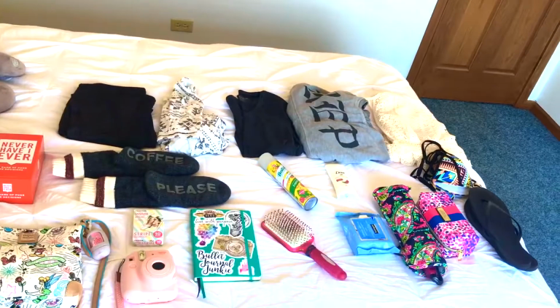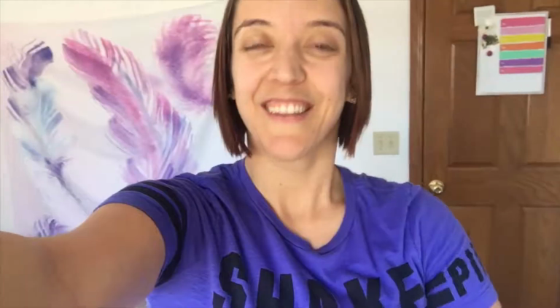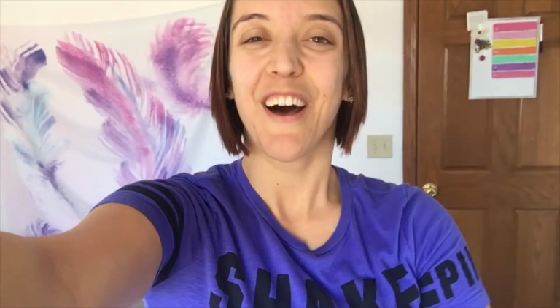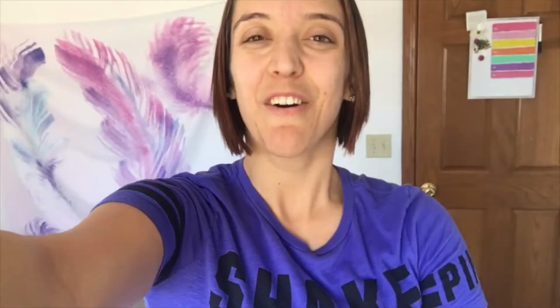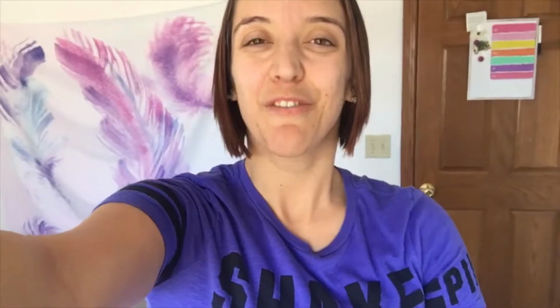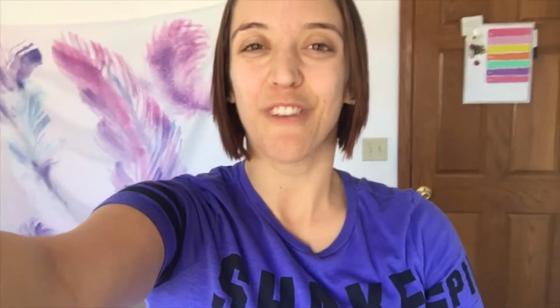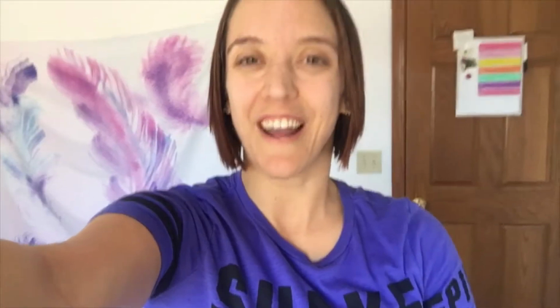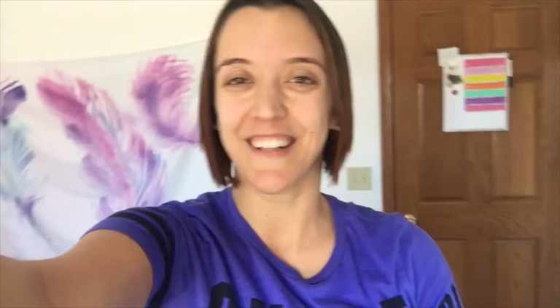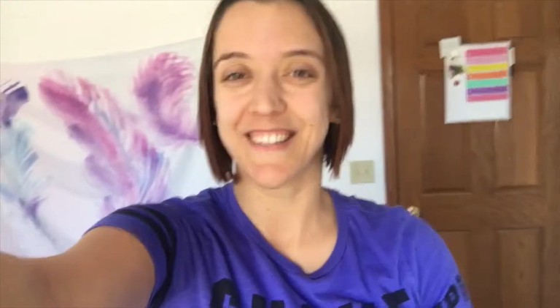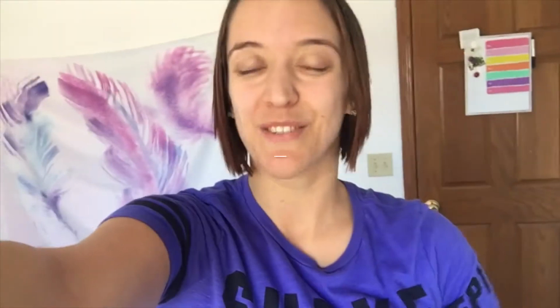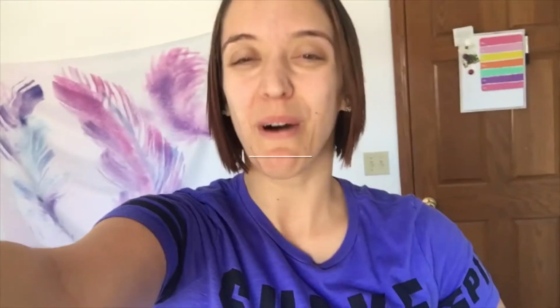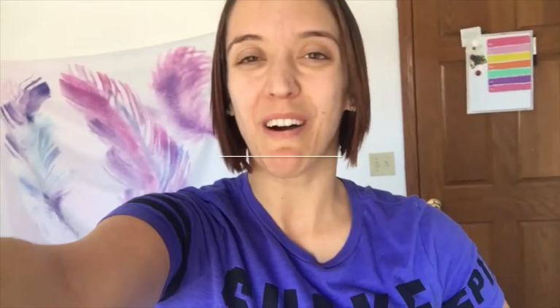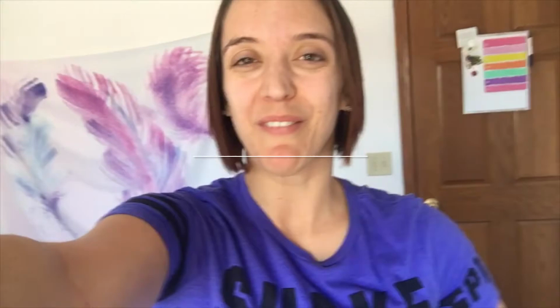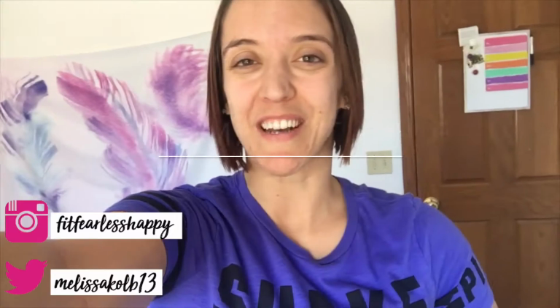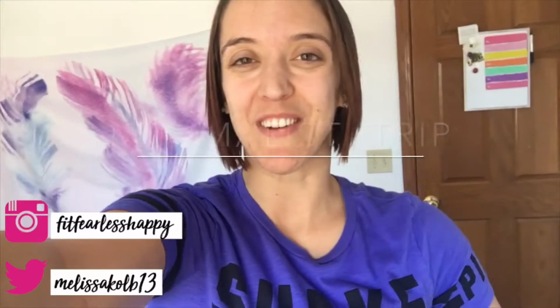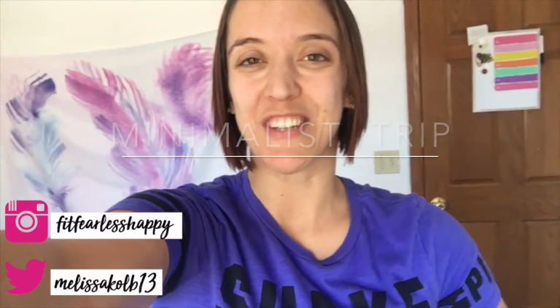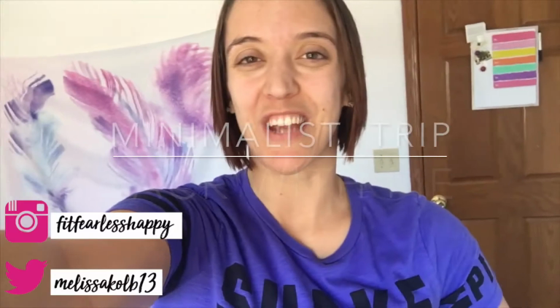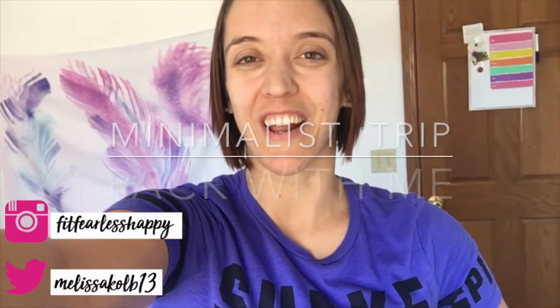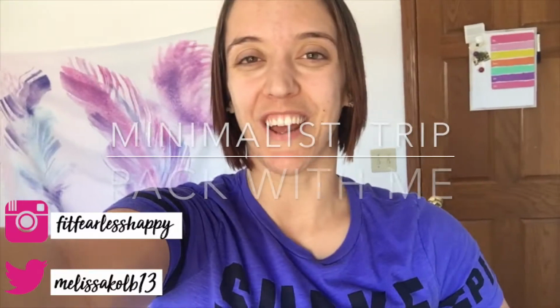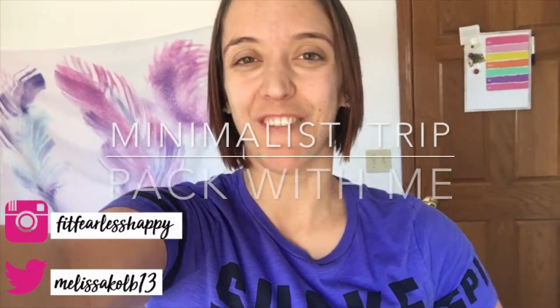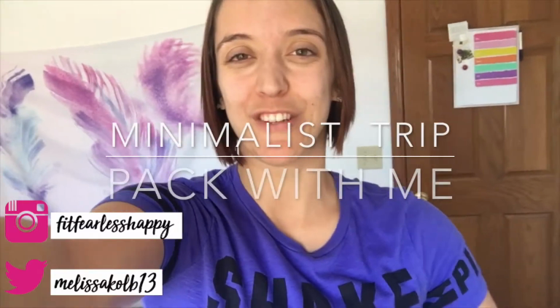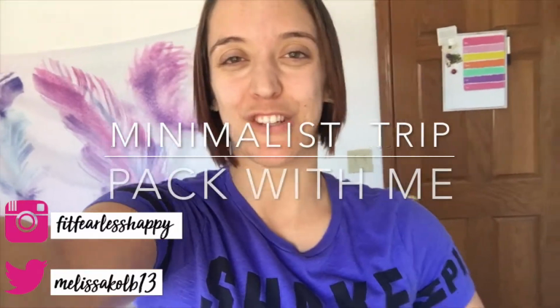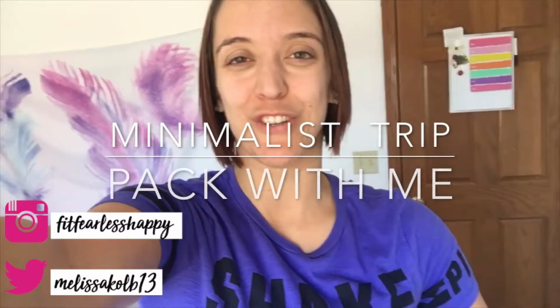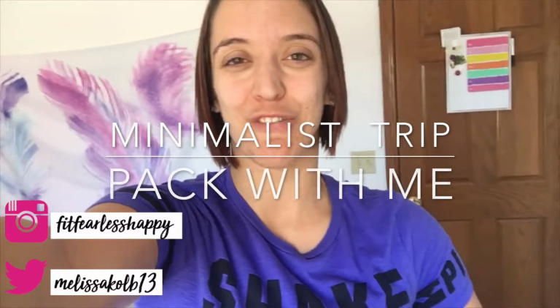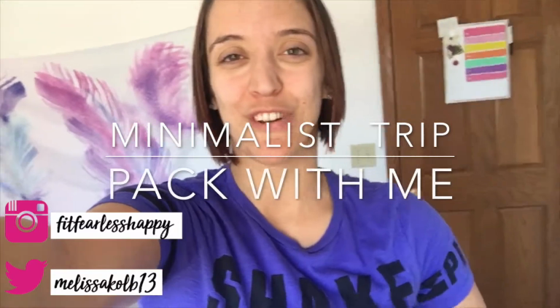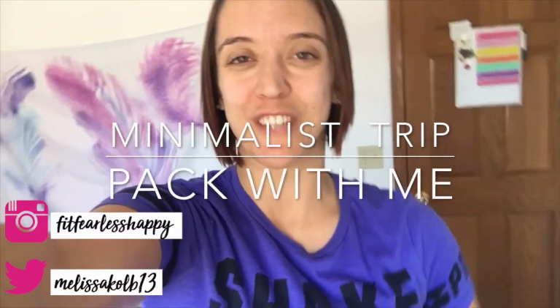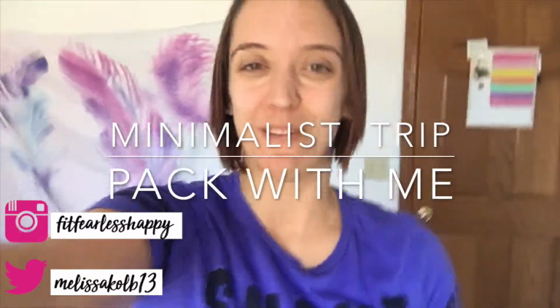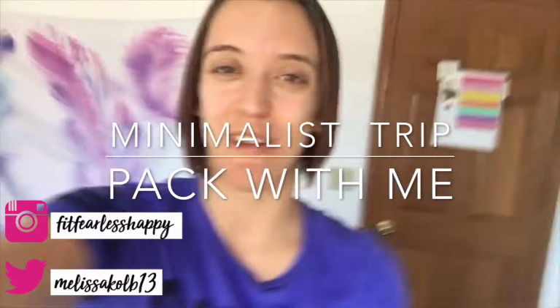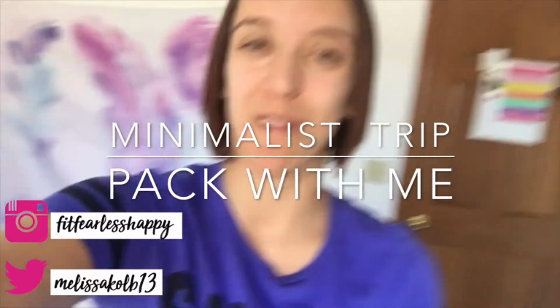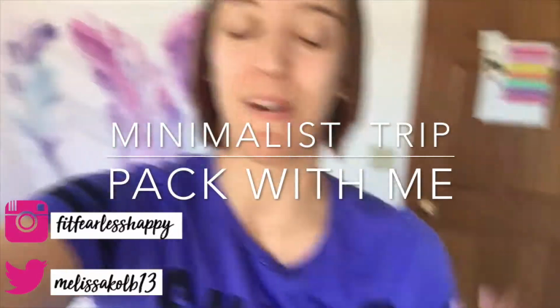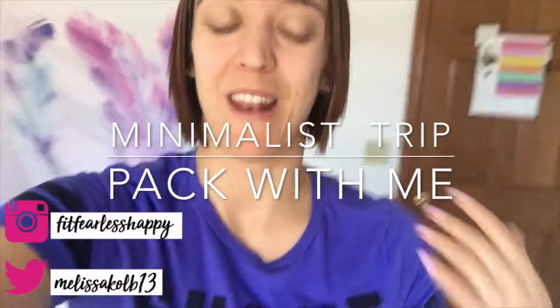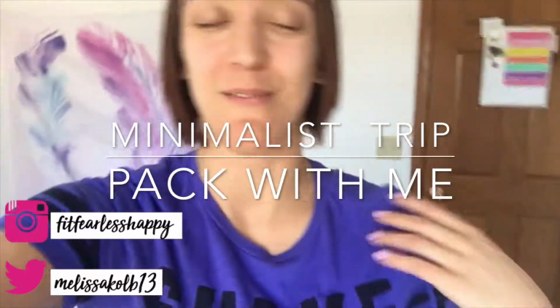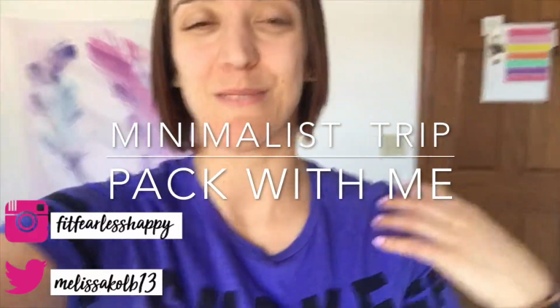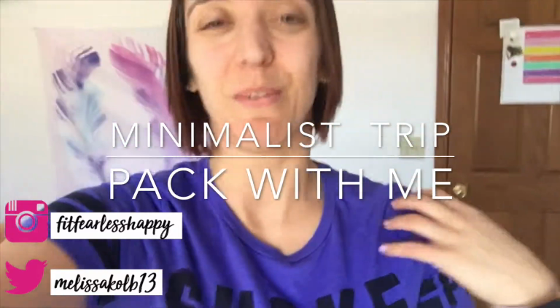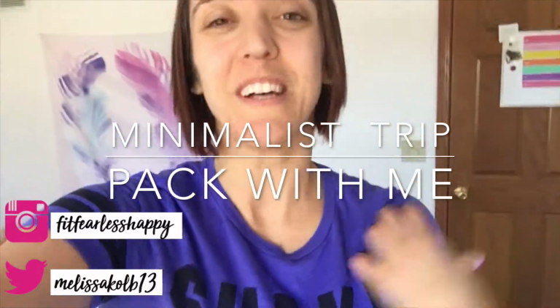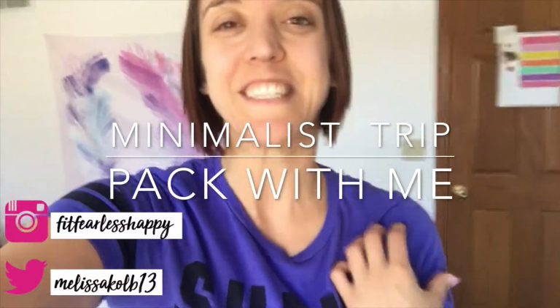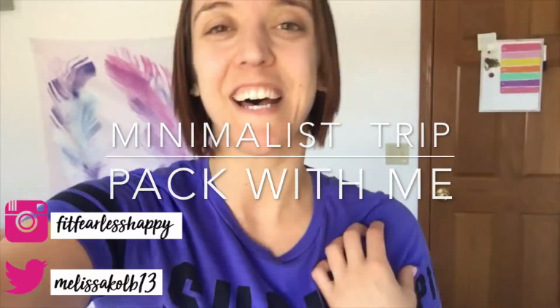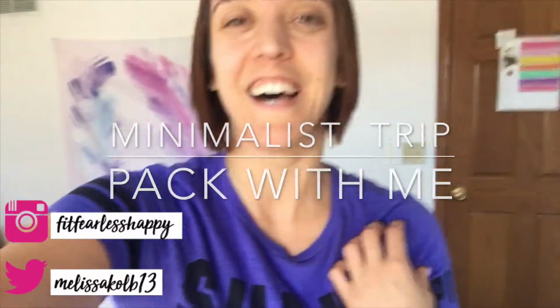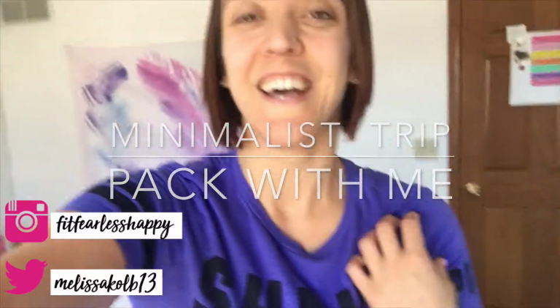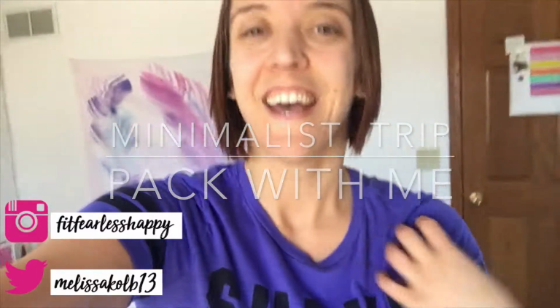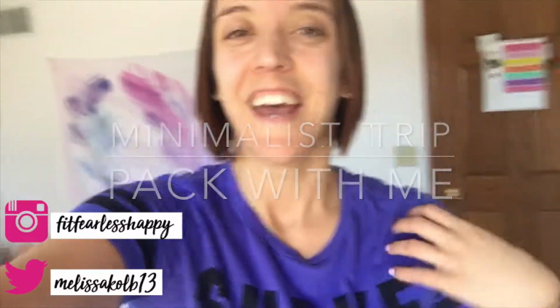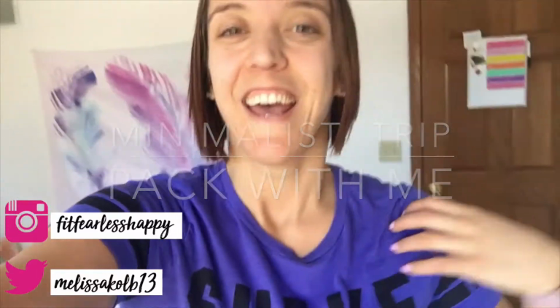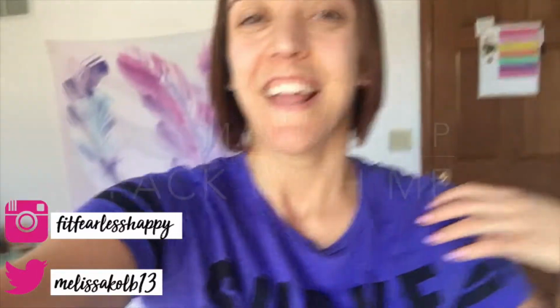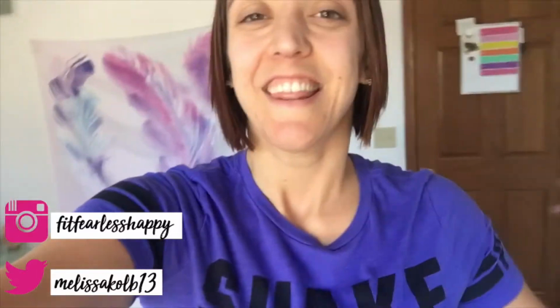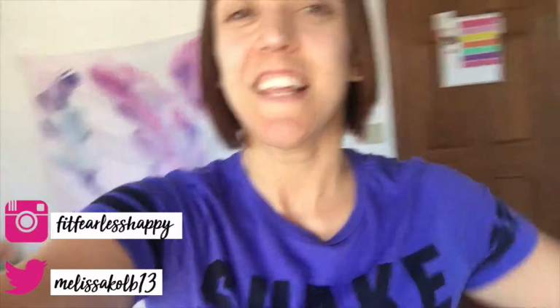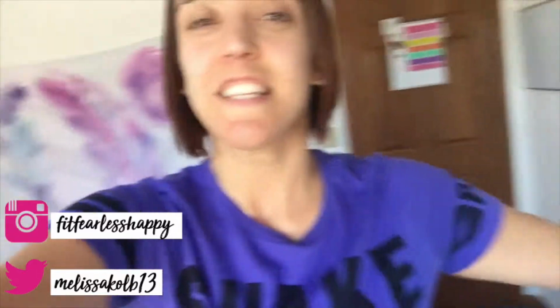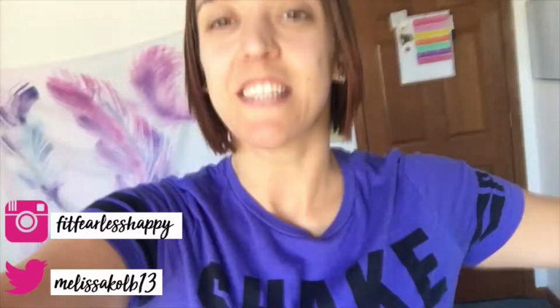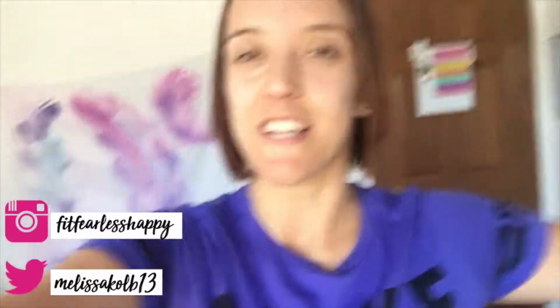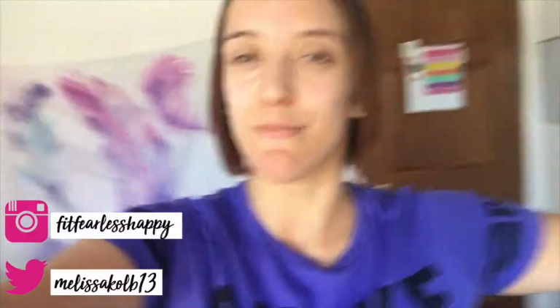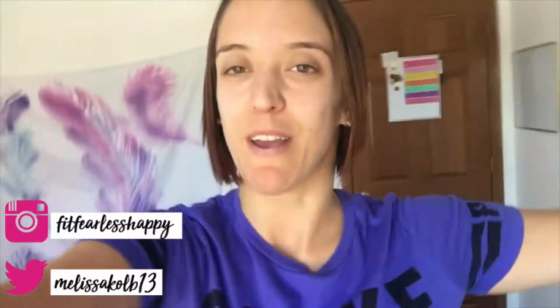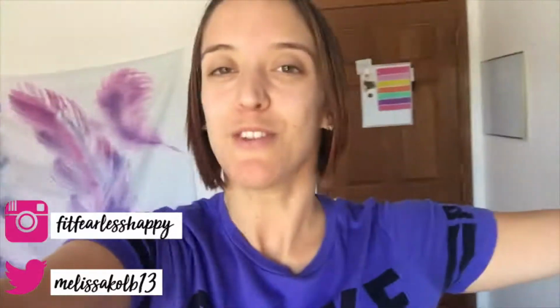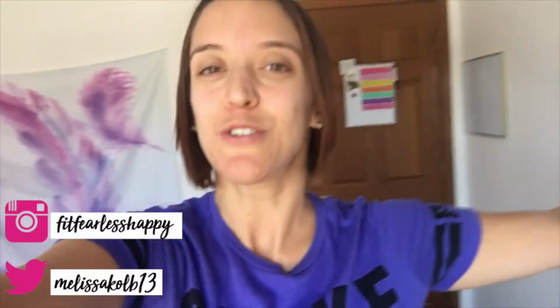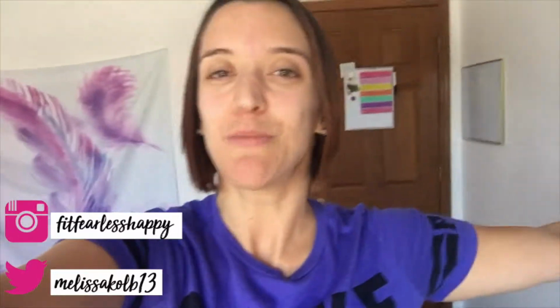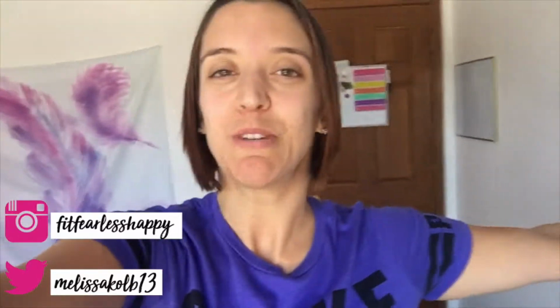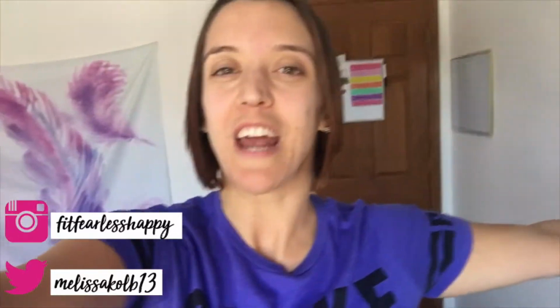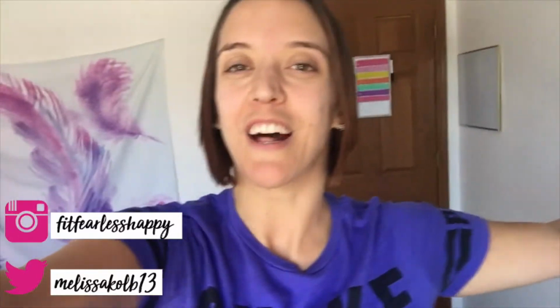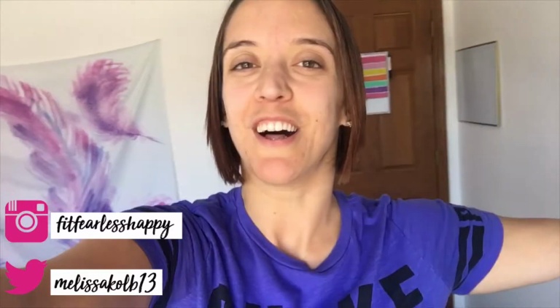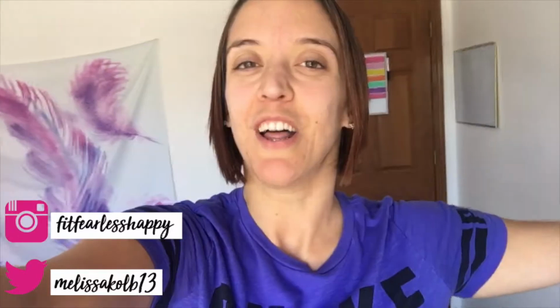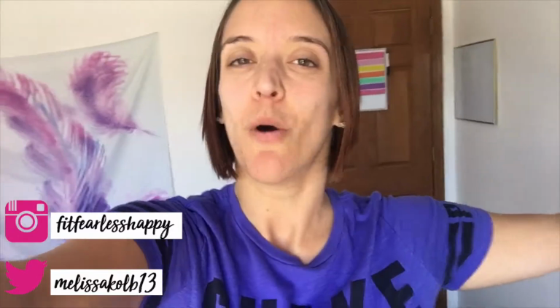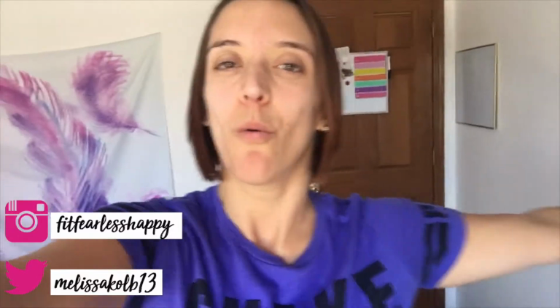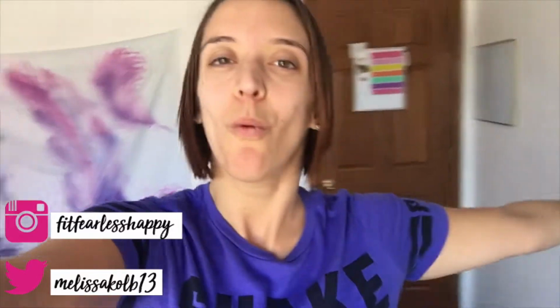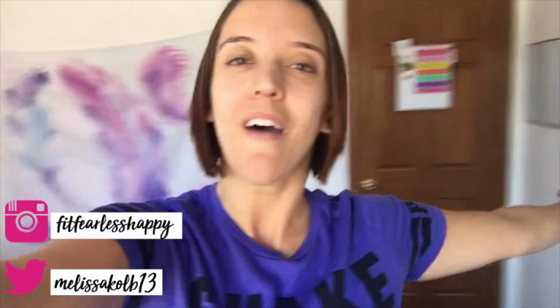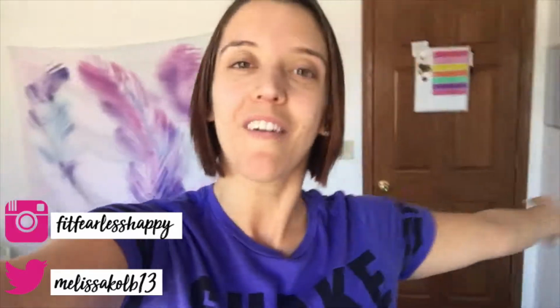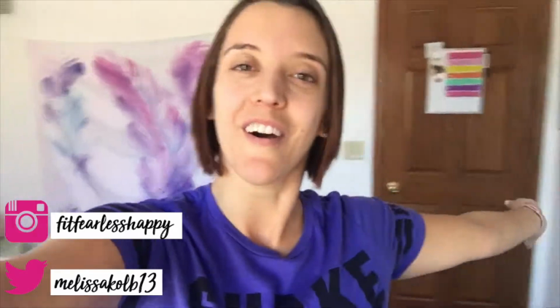Hello friends, welcome back to my channel. If this is your first time here, my name is Melissa. This is my YouTube channel. Welcome!